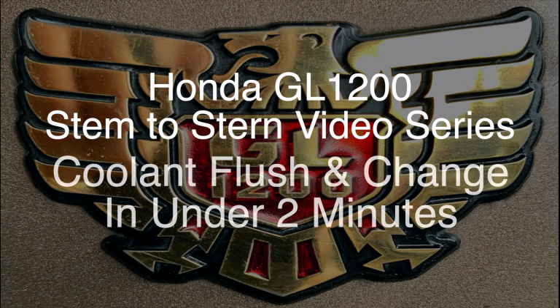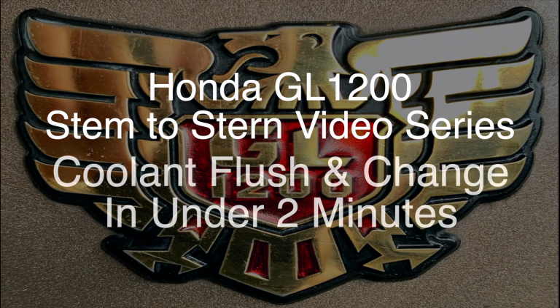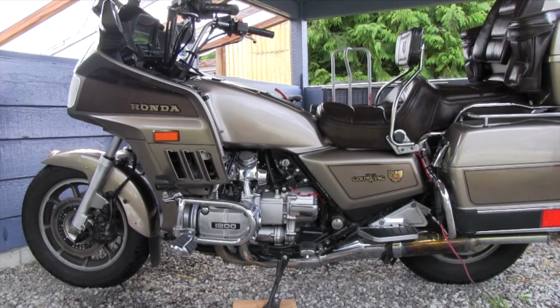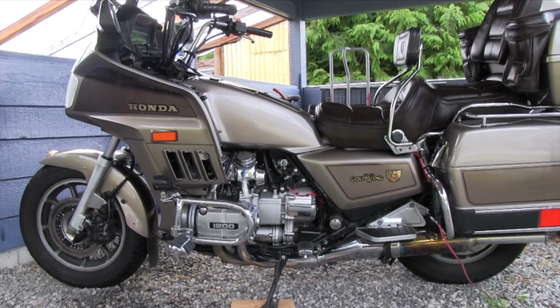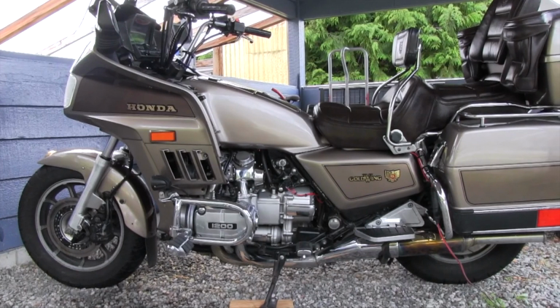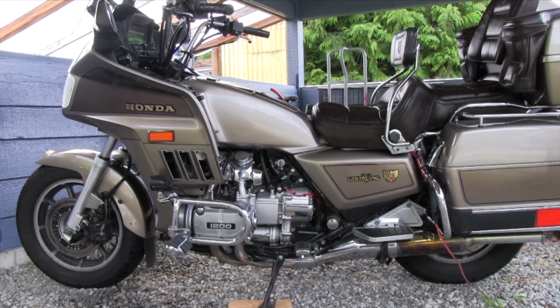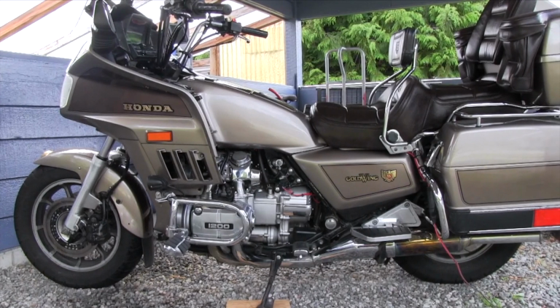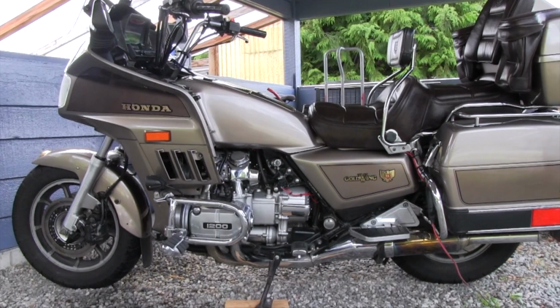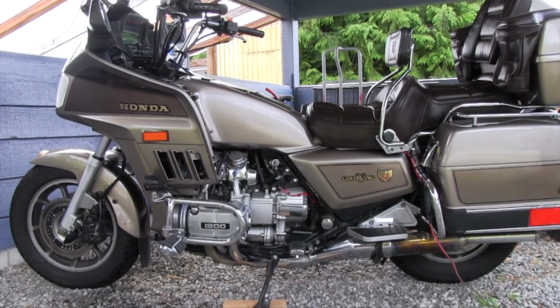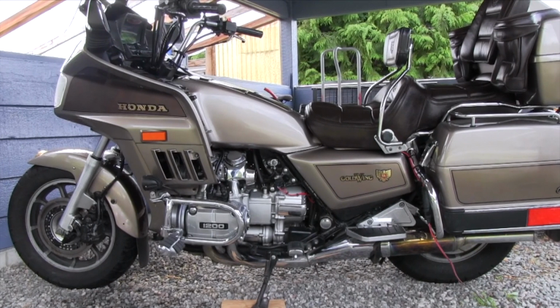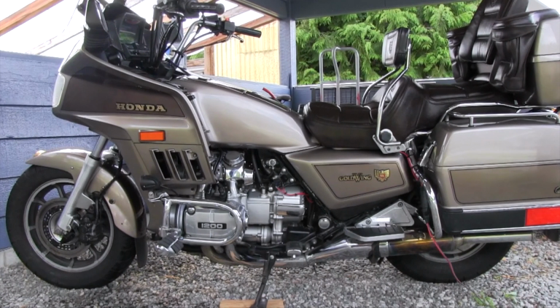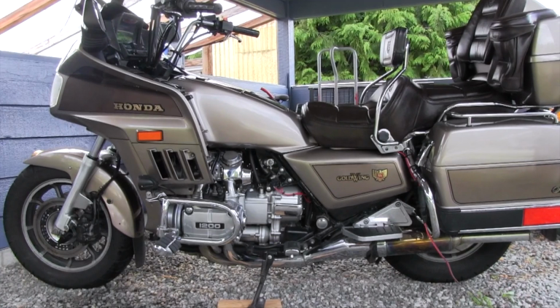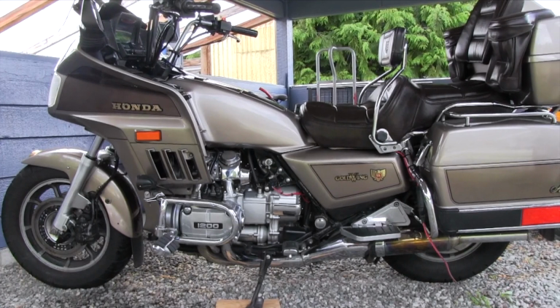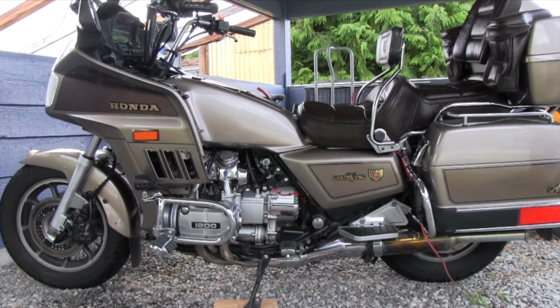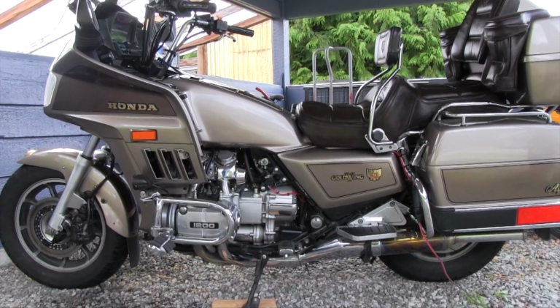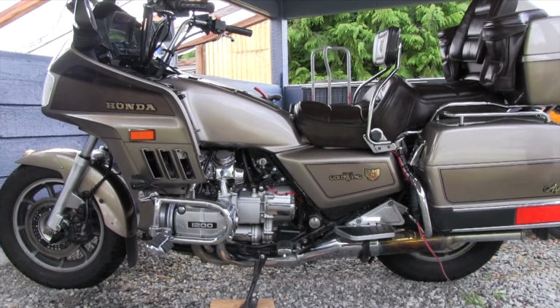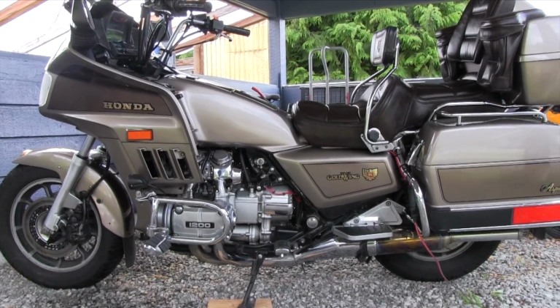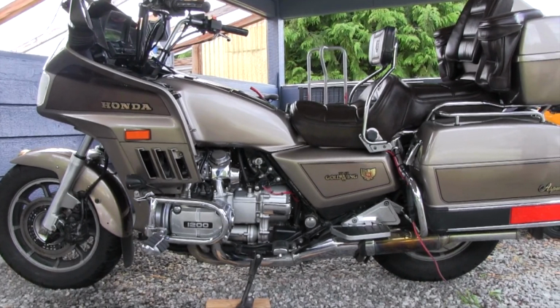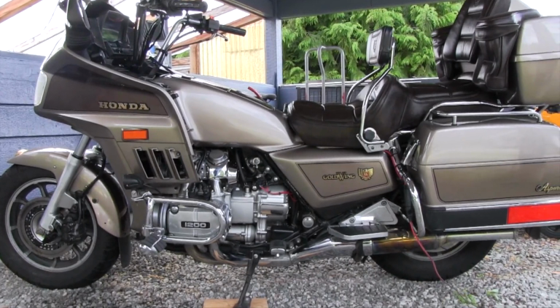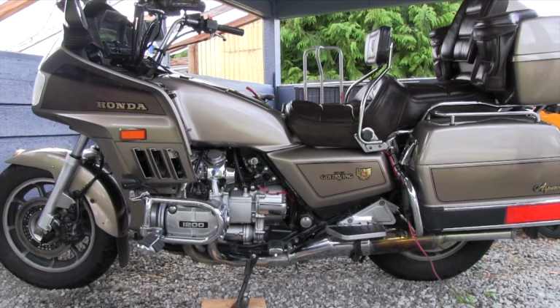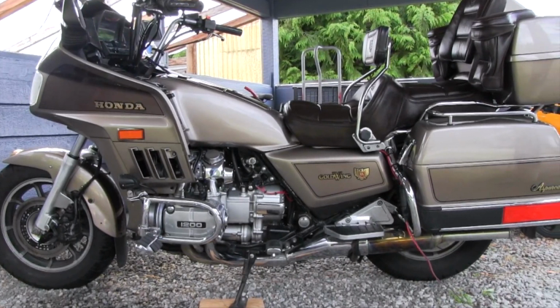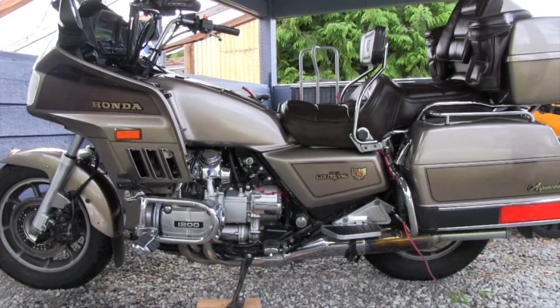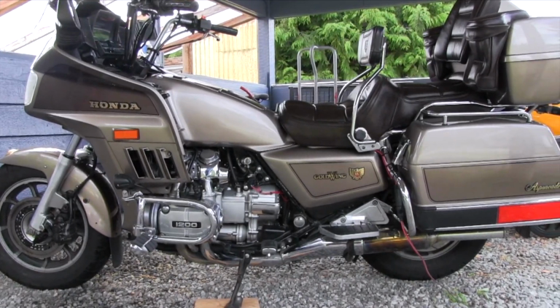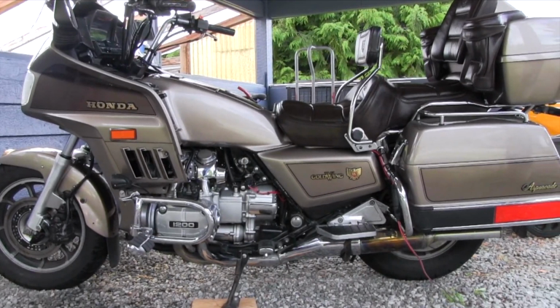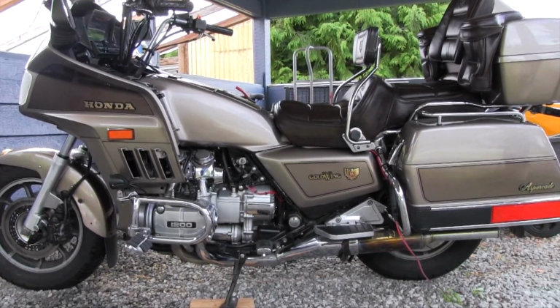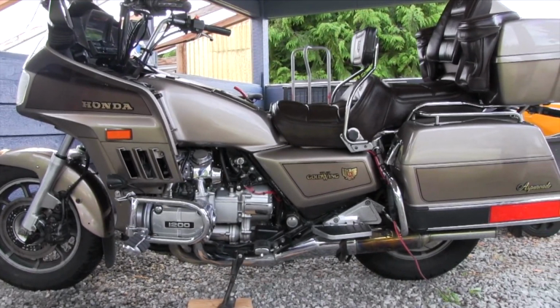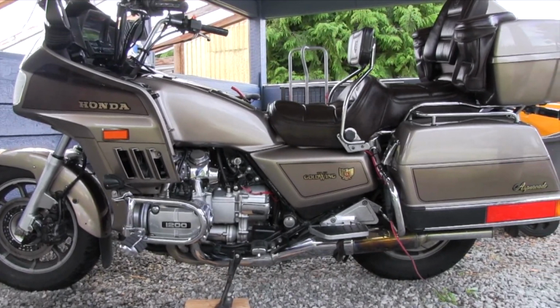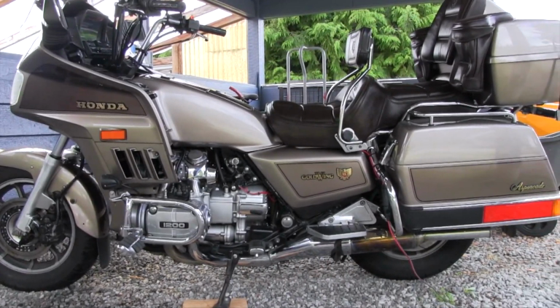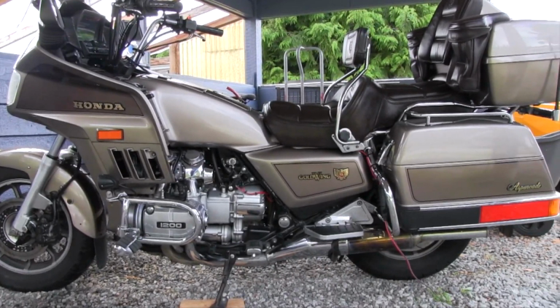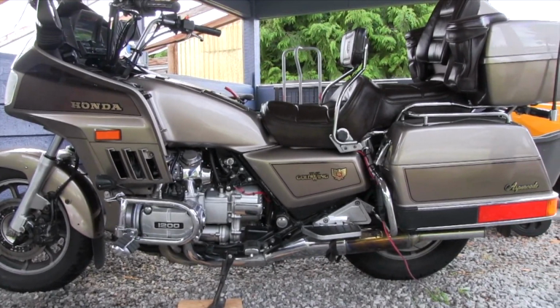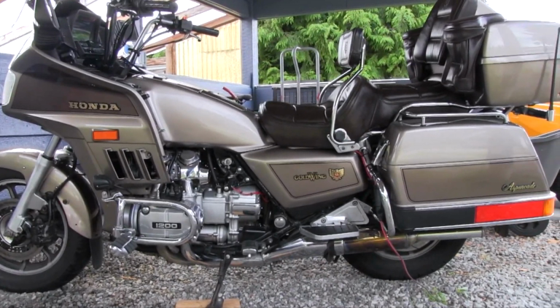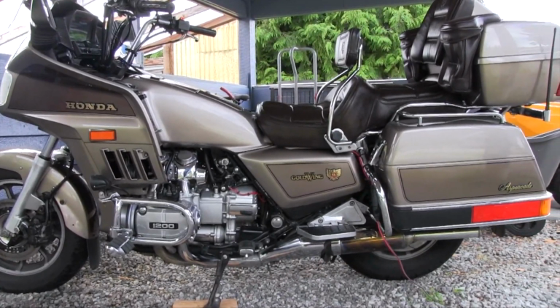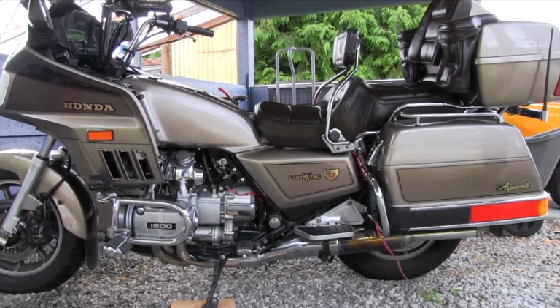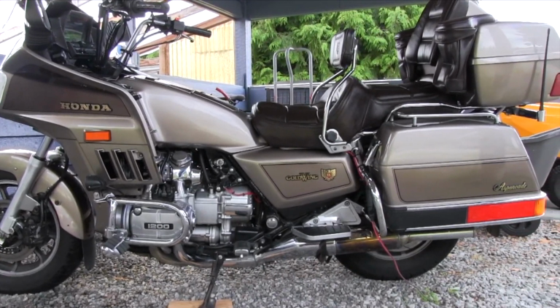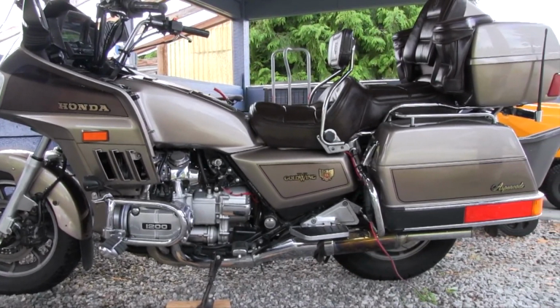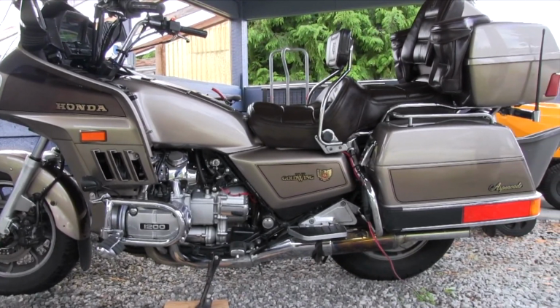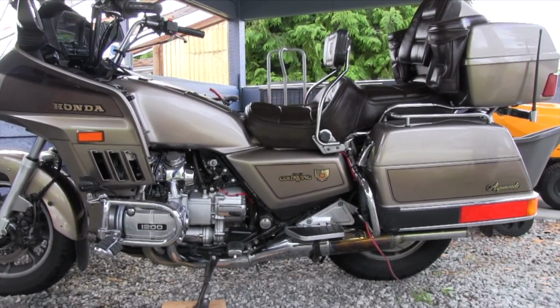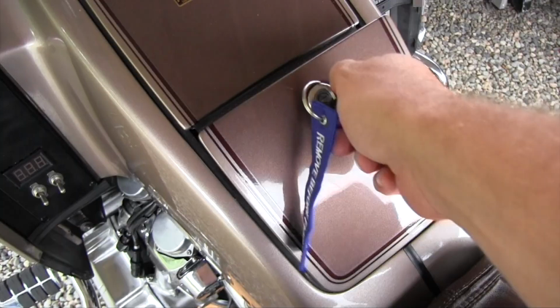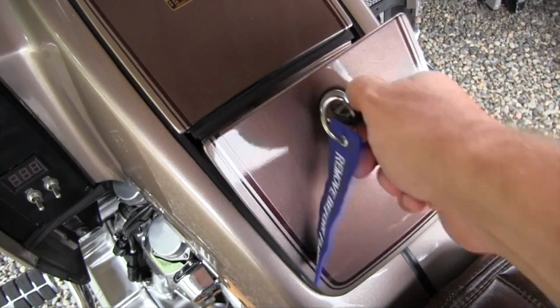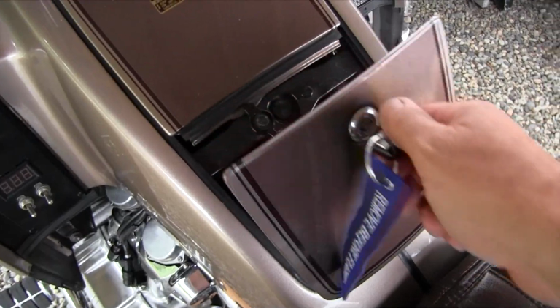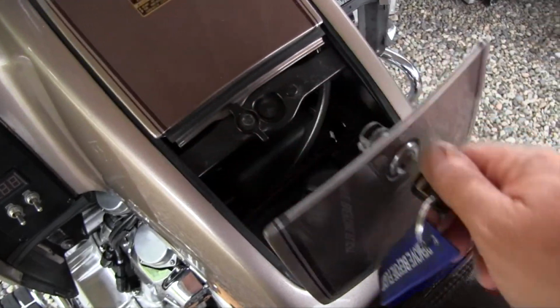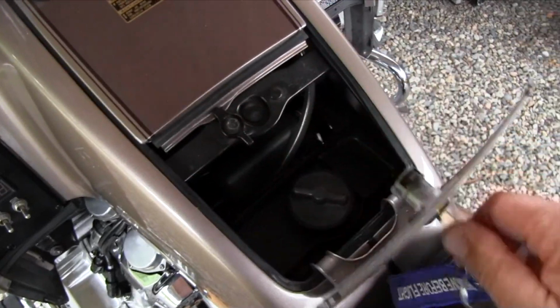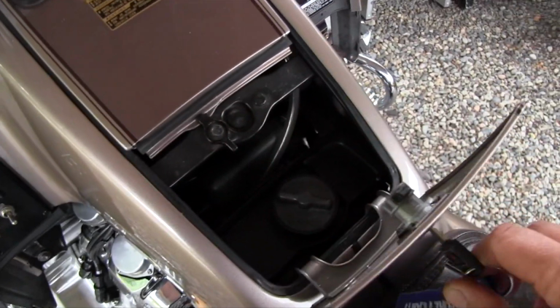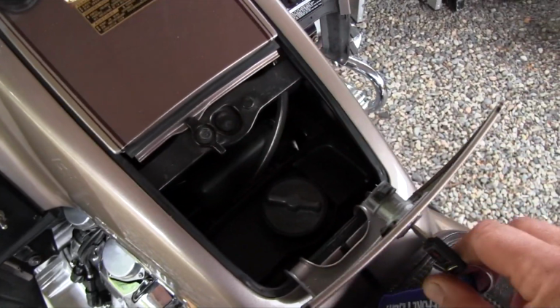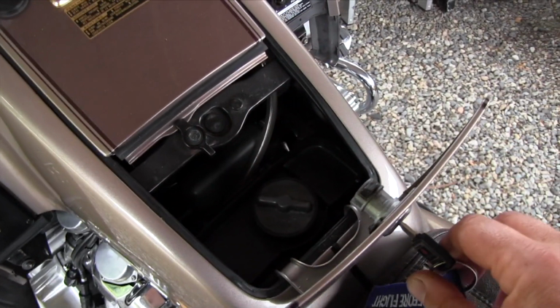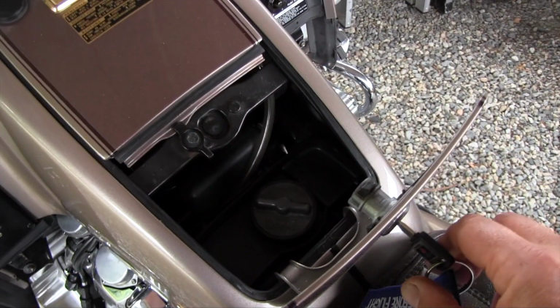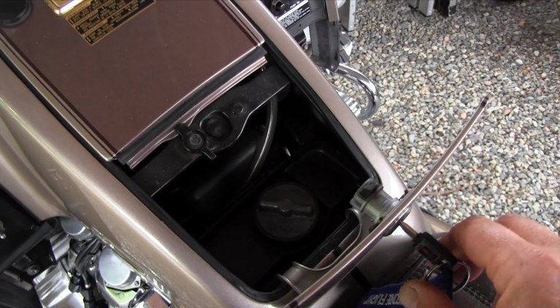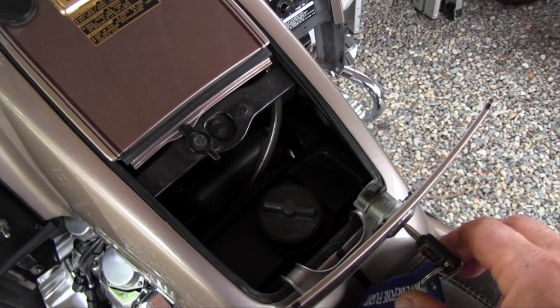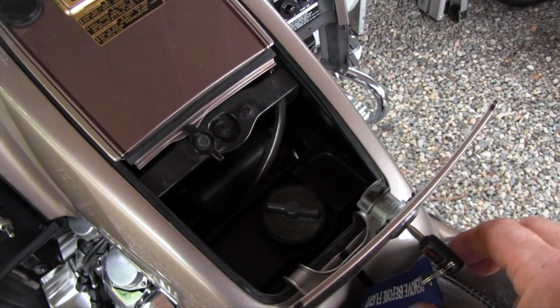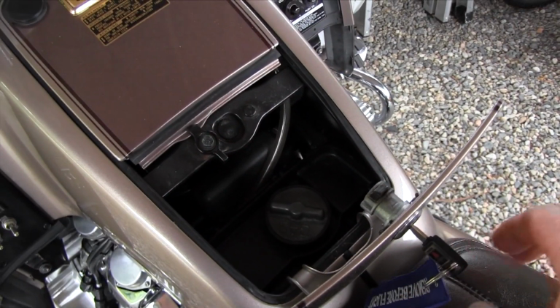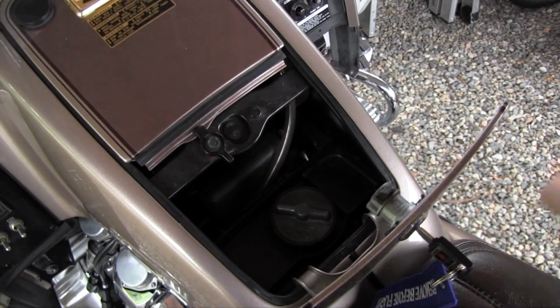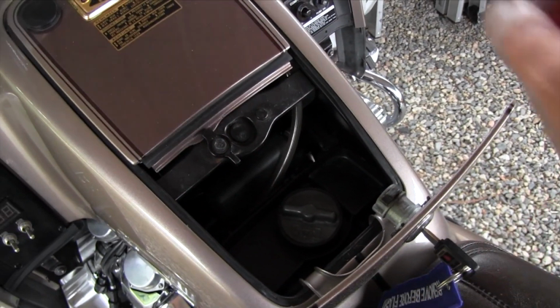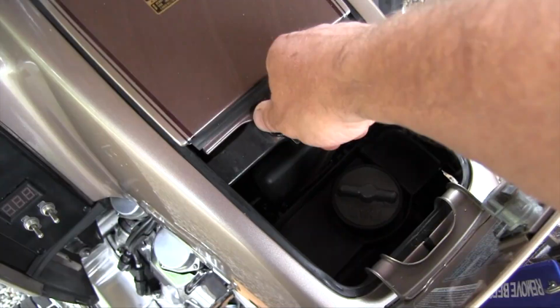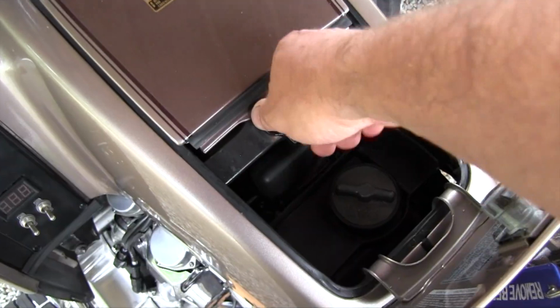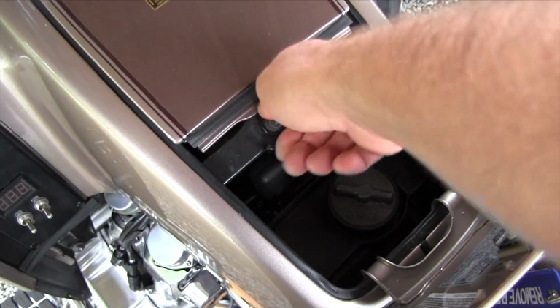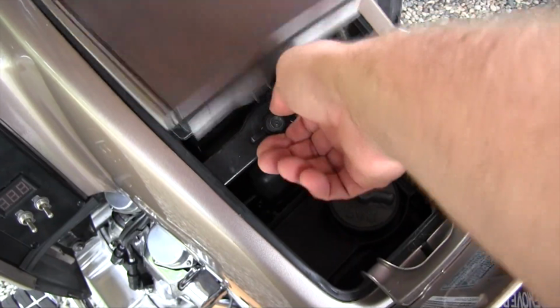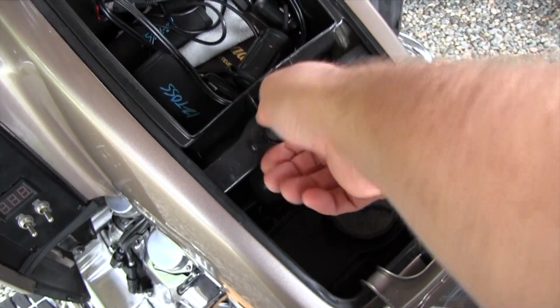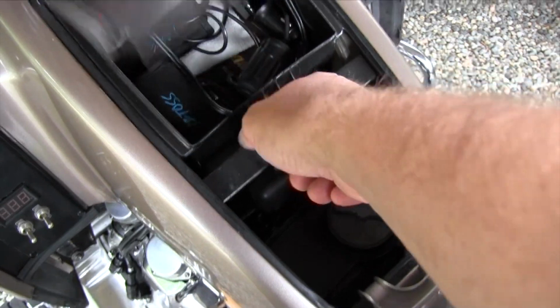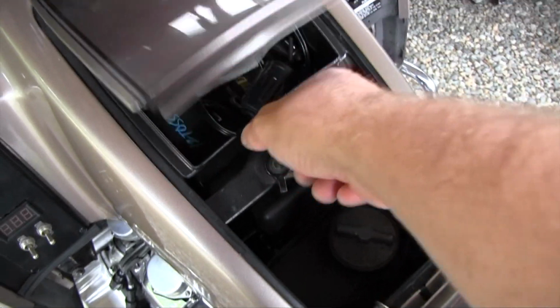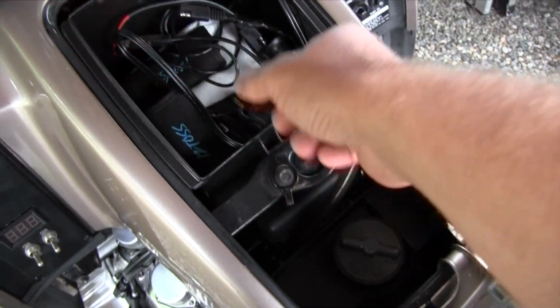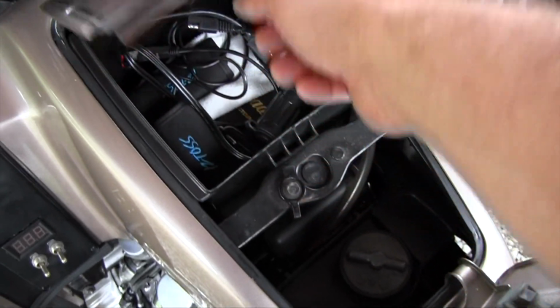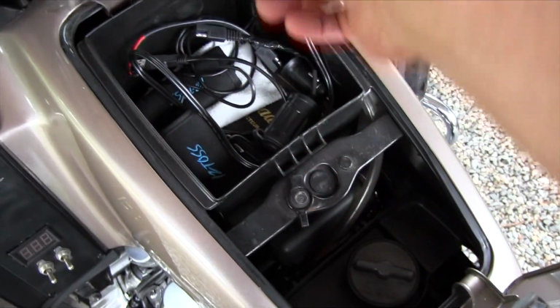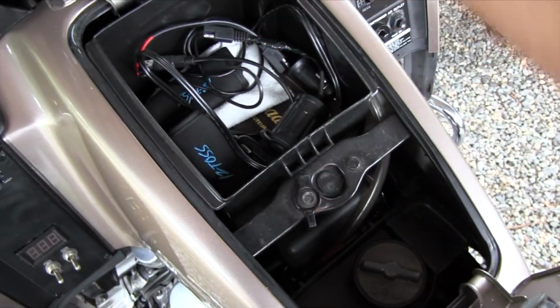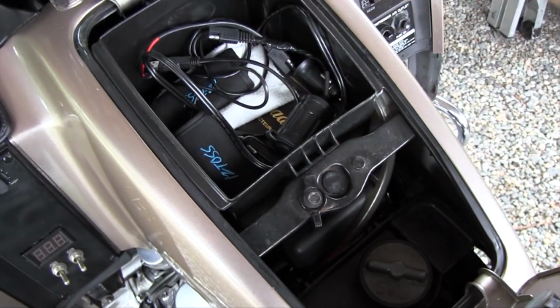The good old reliable Honda Goldwing. Access the faux fuel tank storage area.